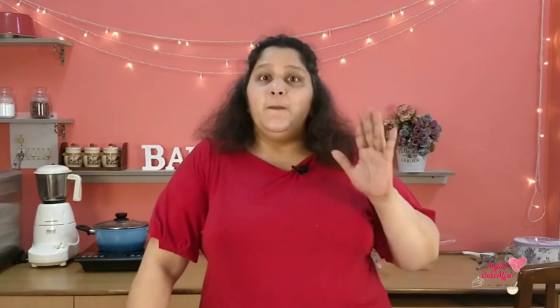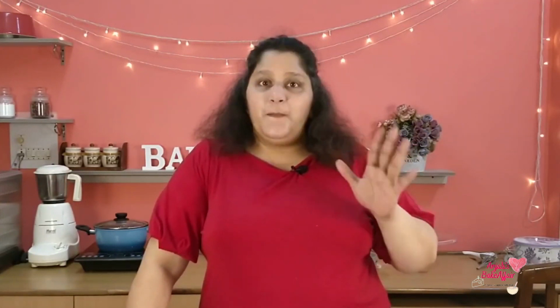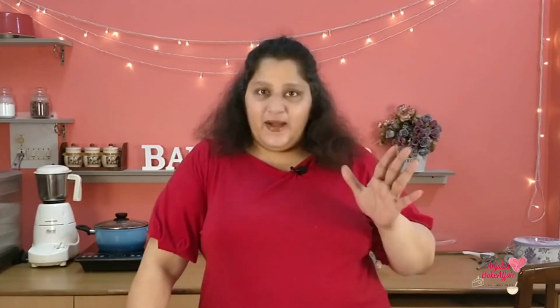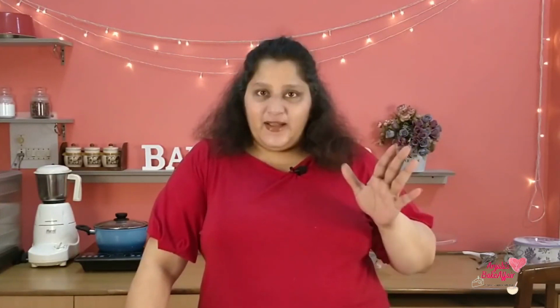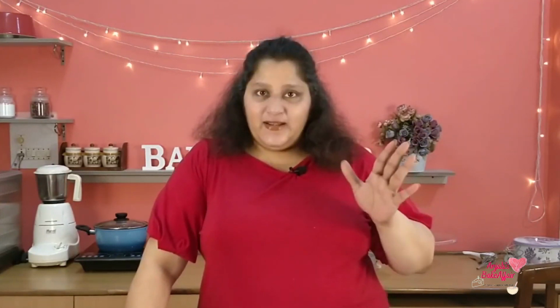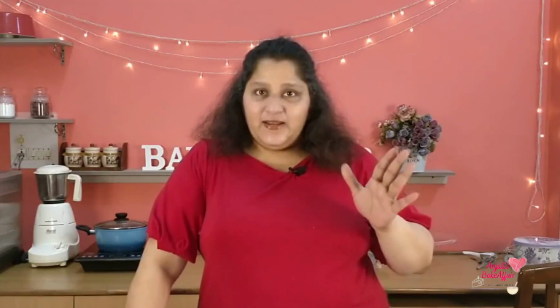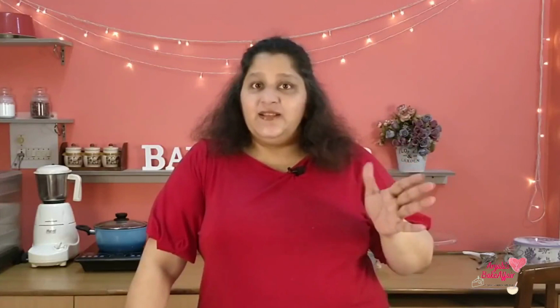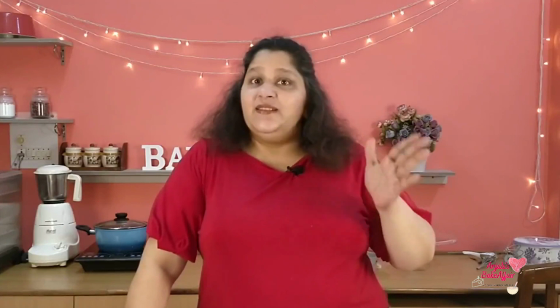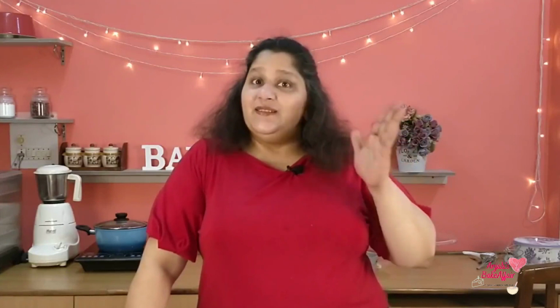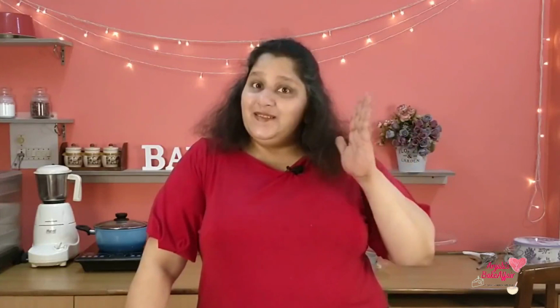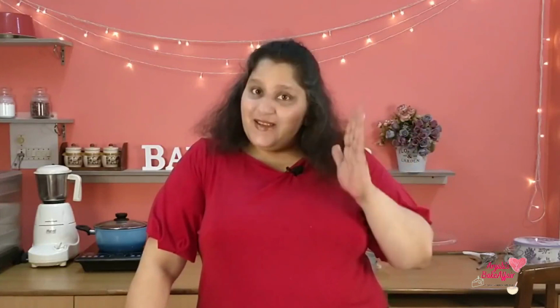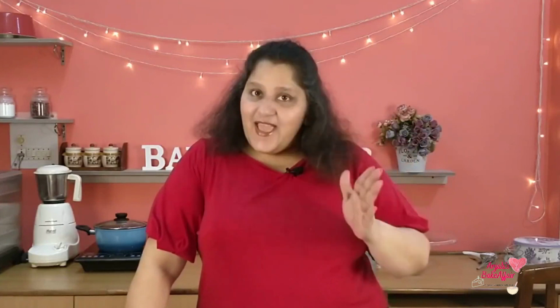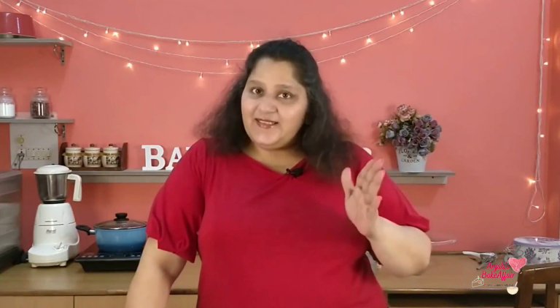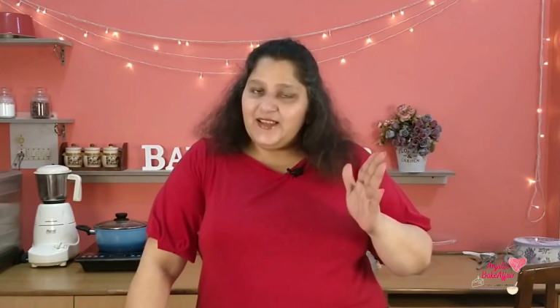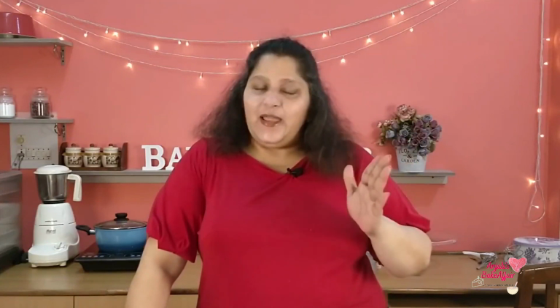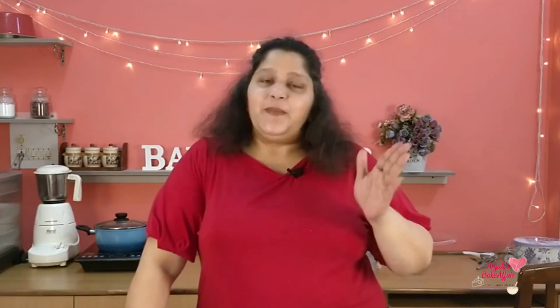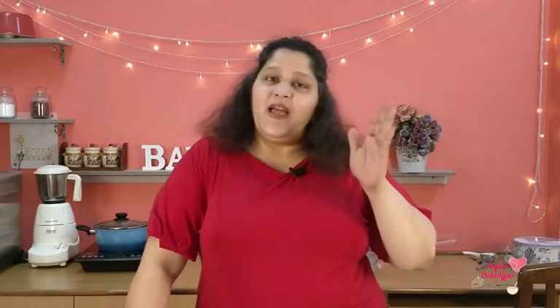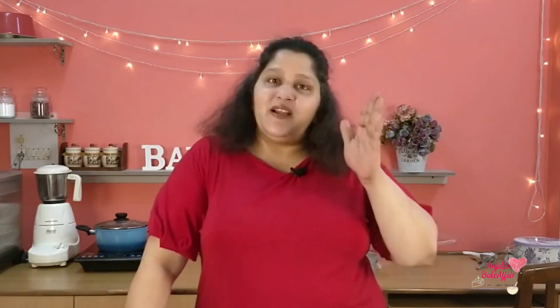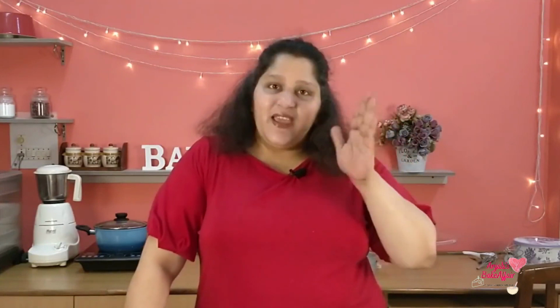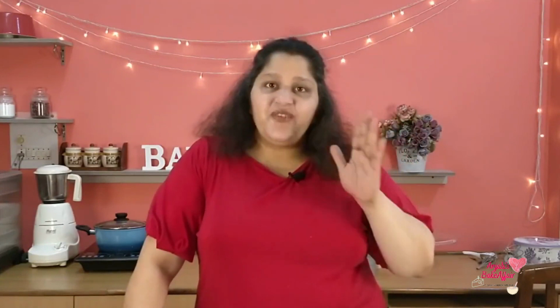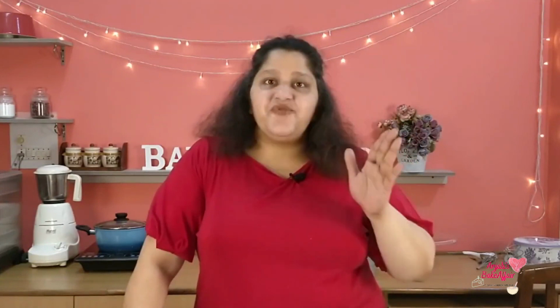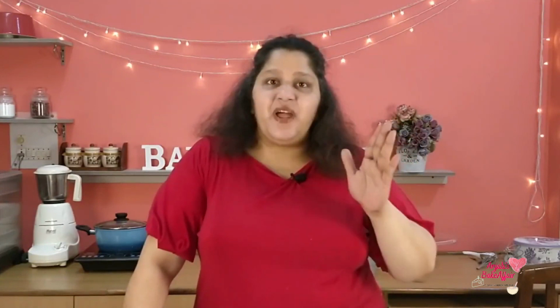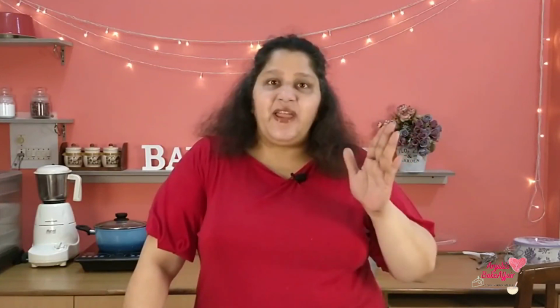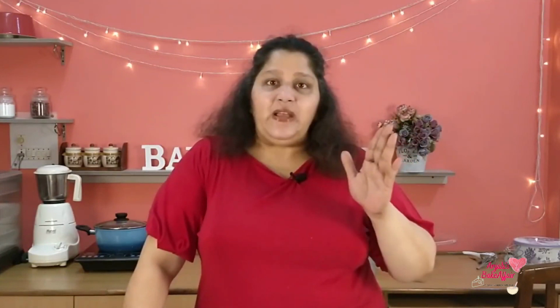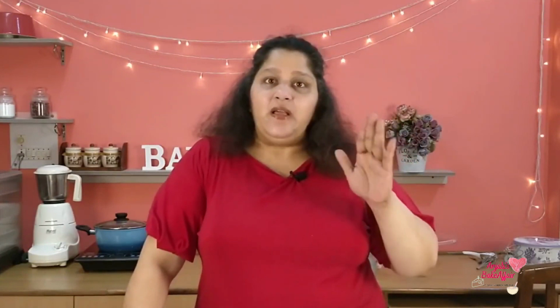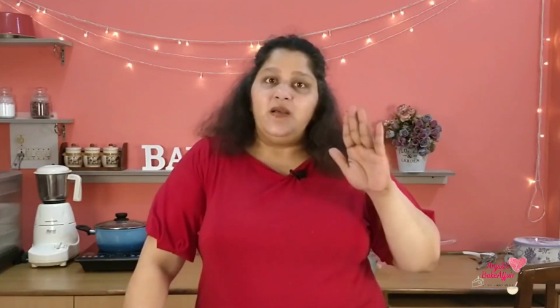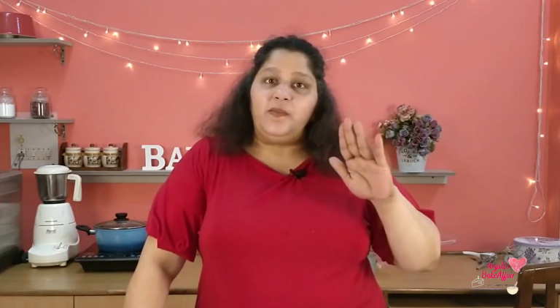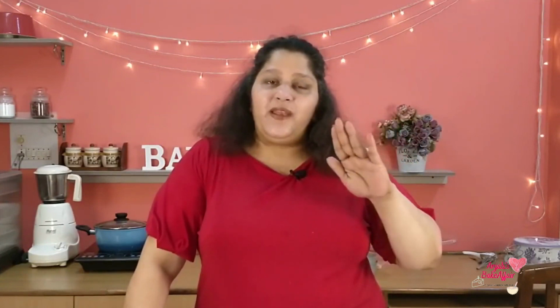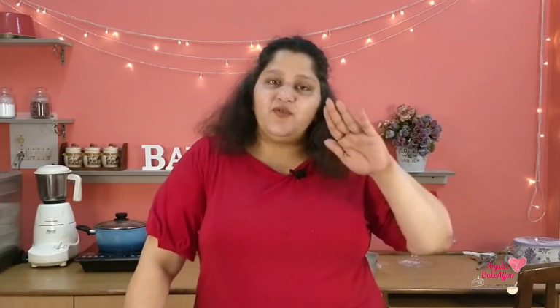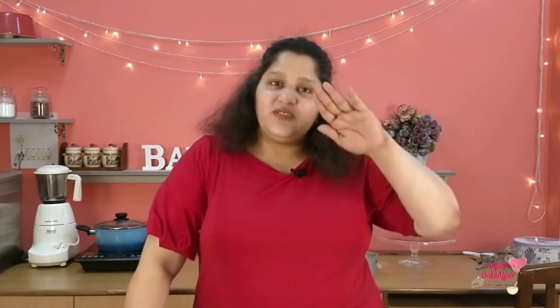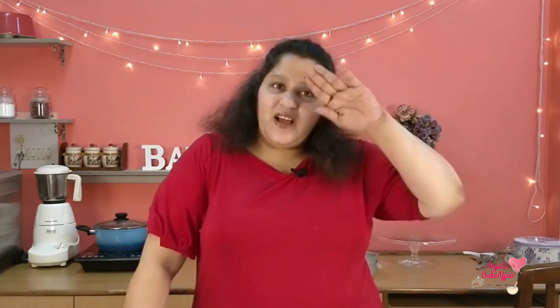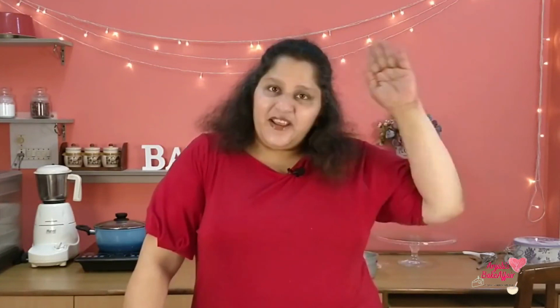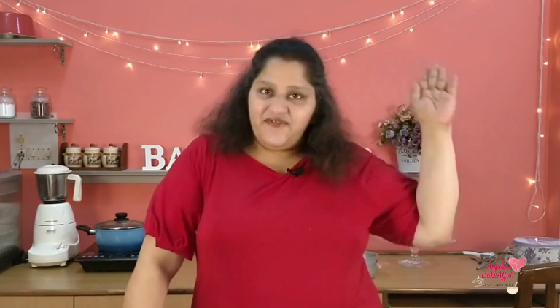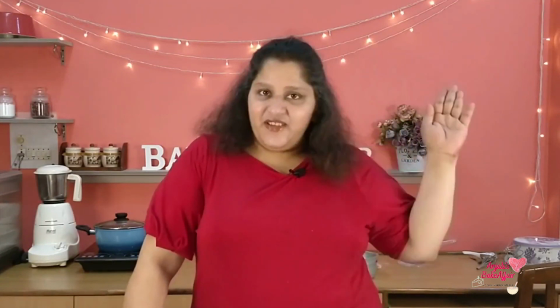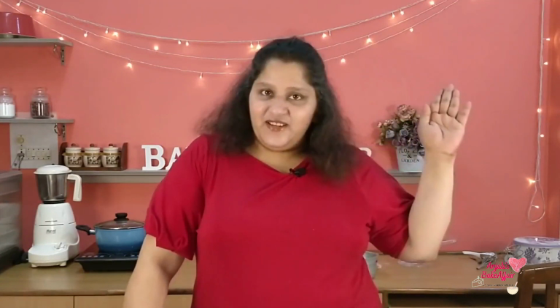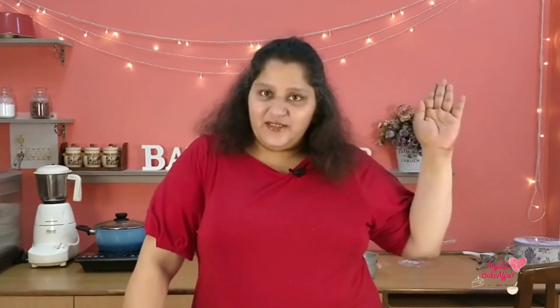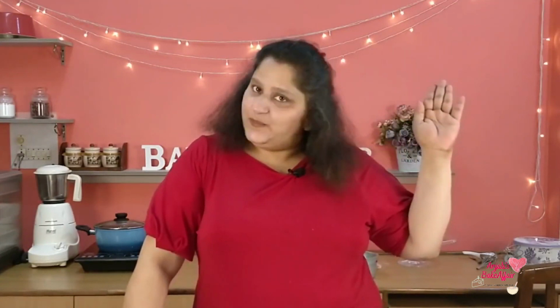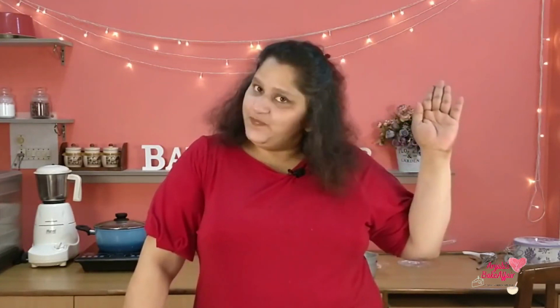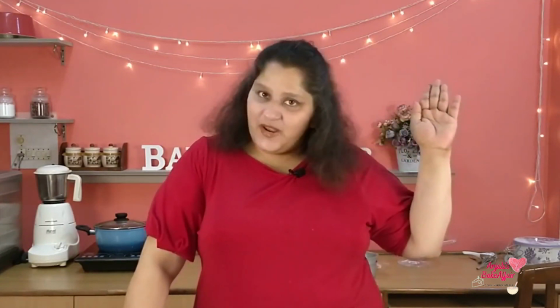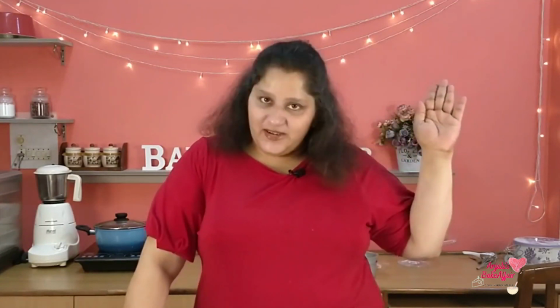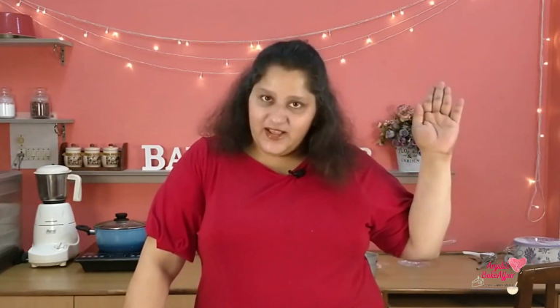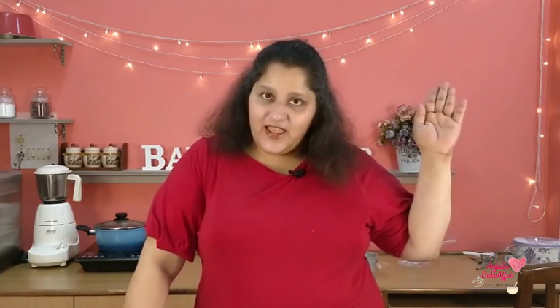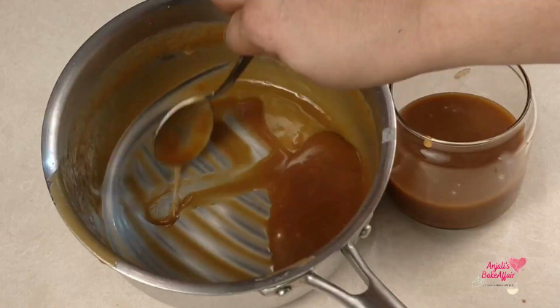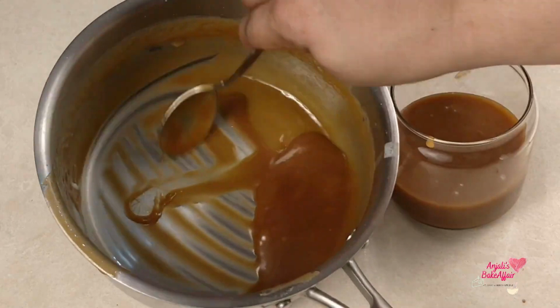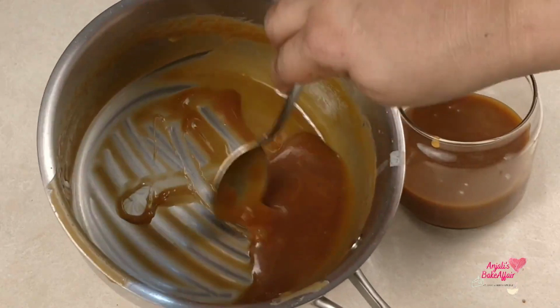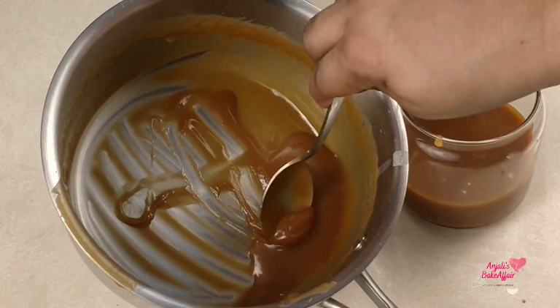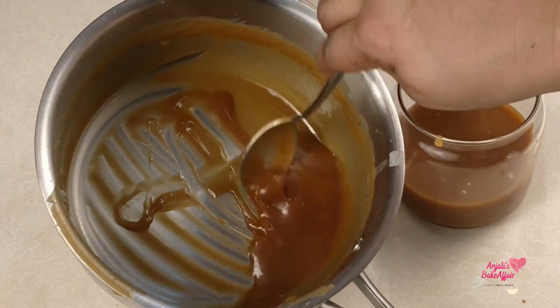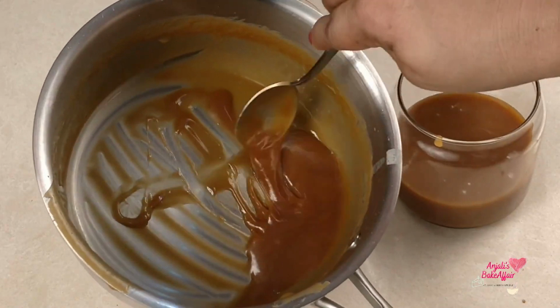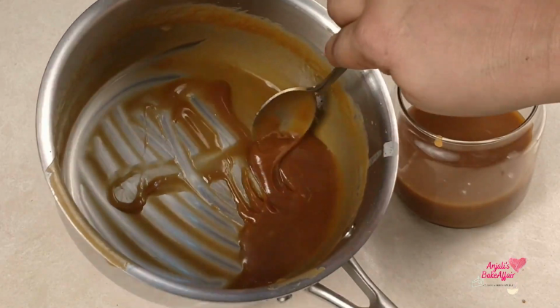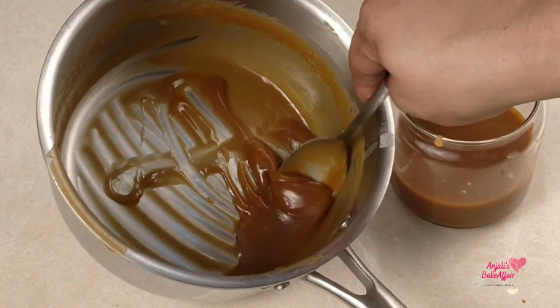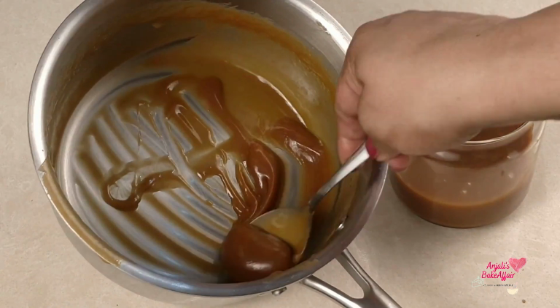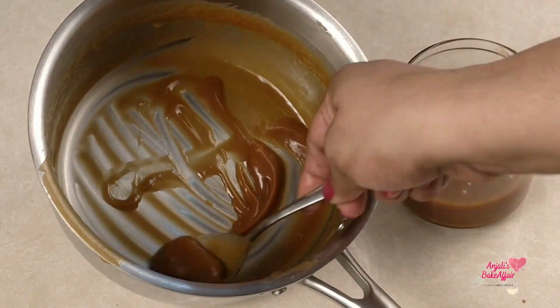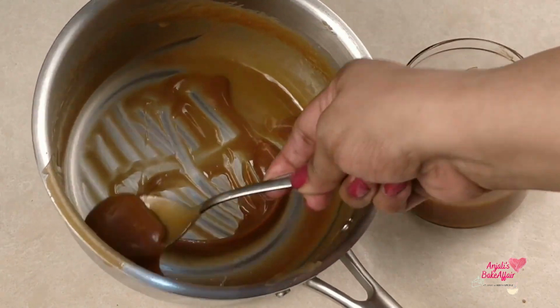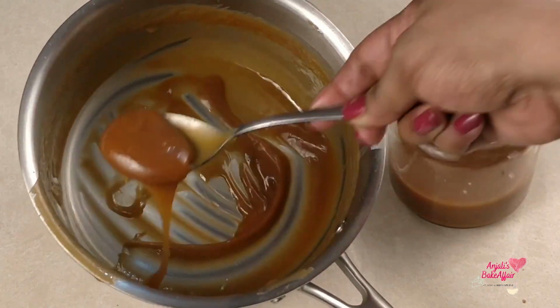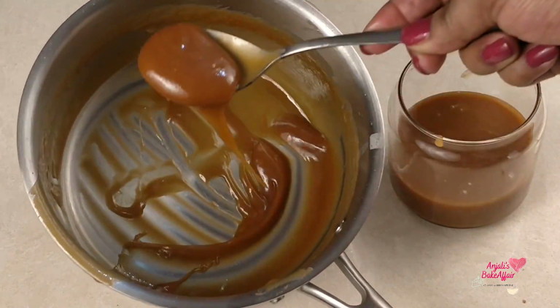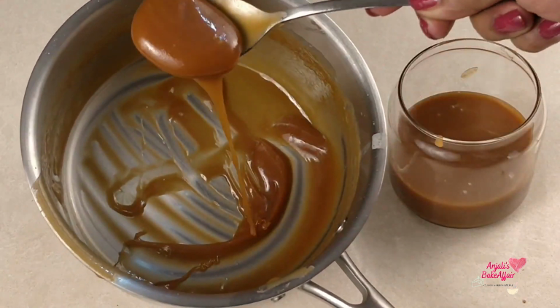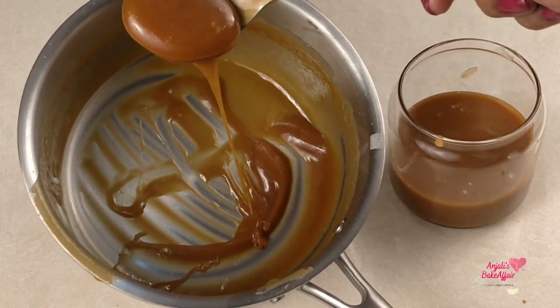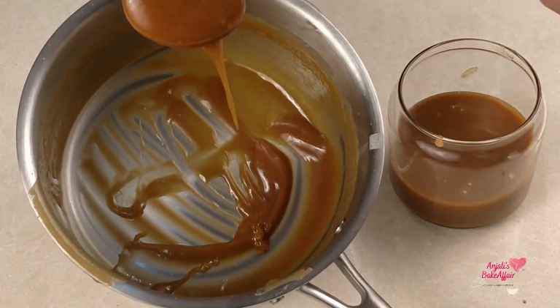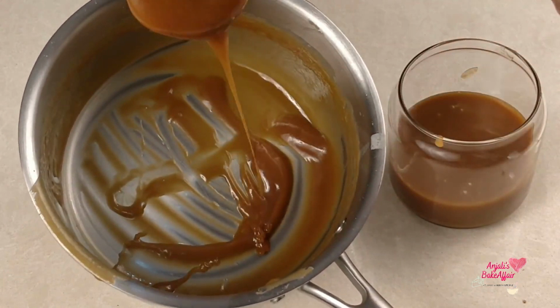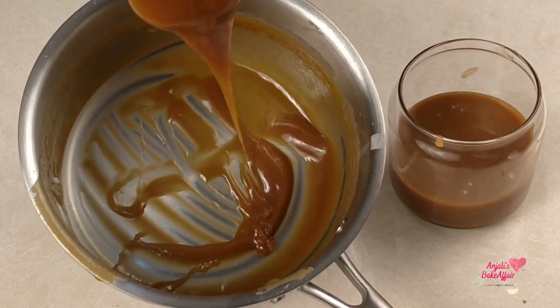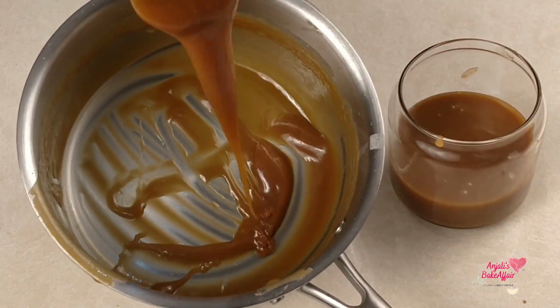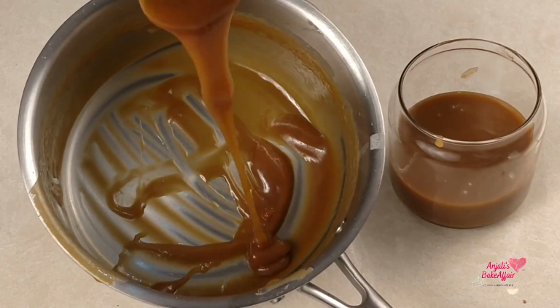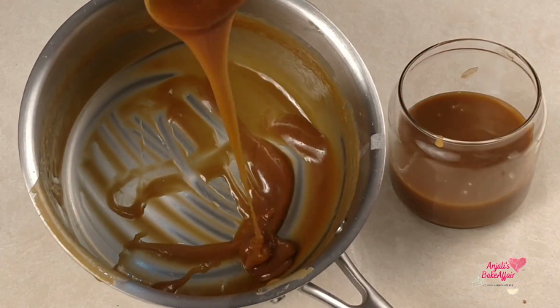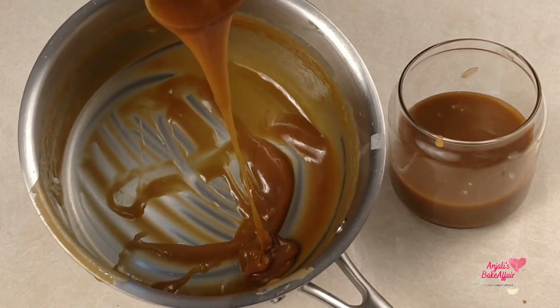But the next time I tried again, I made the caramel sauce and it came out perfect.